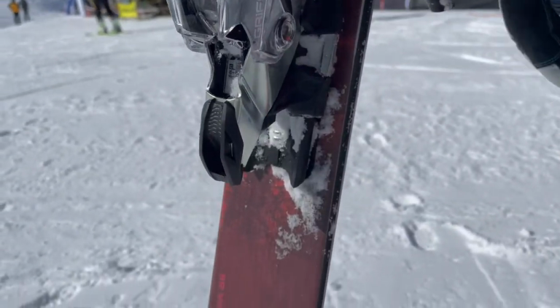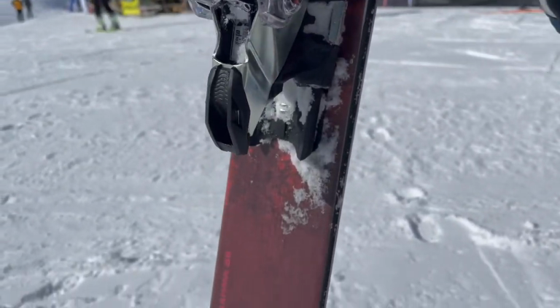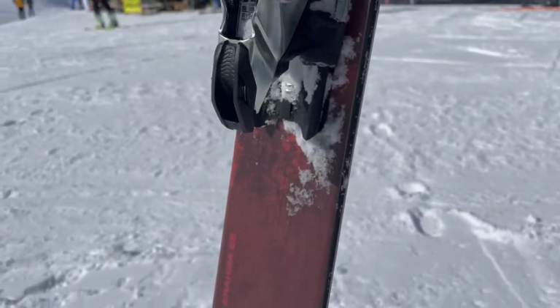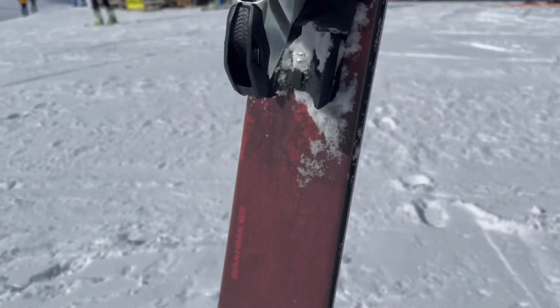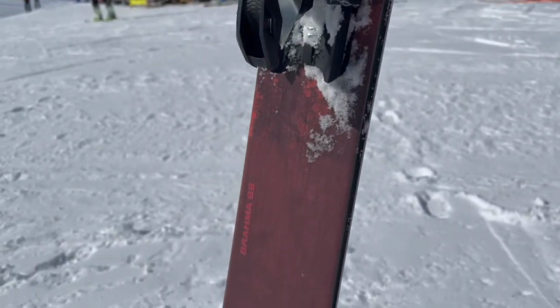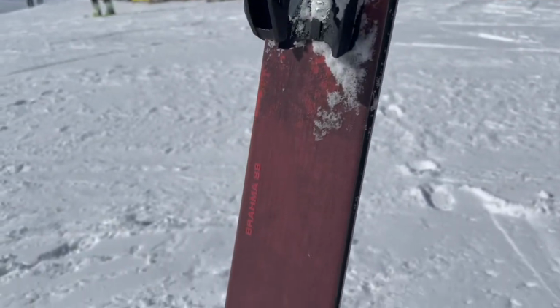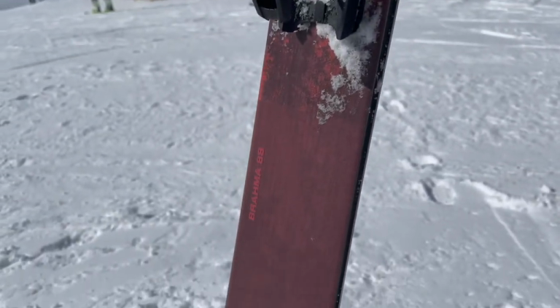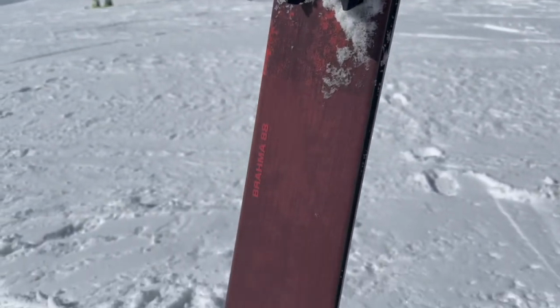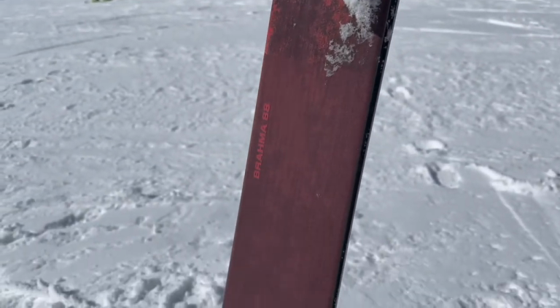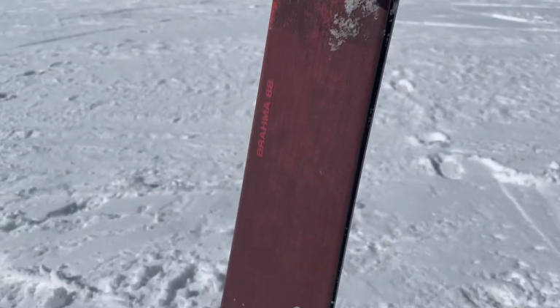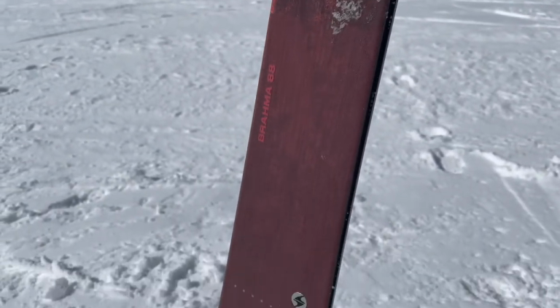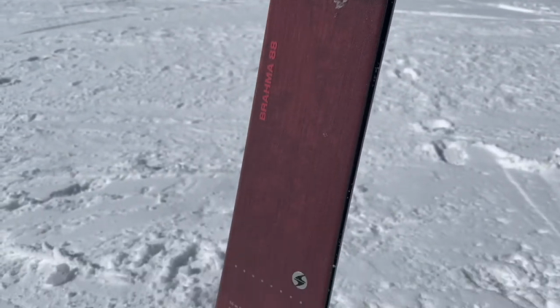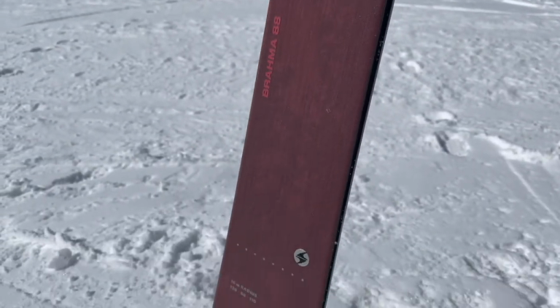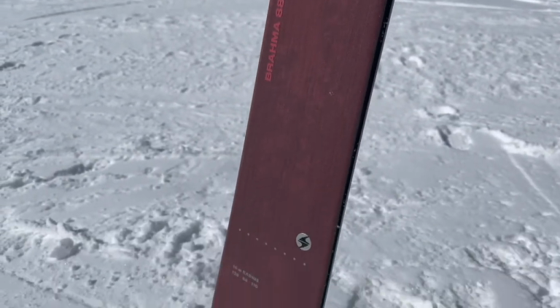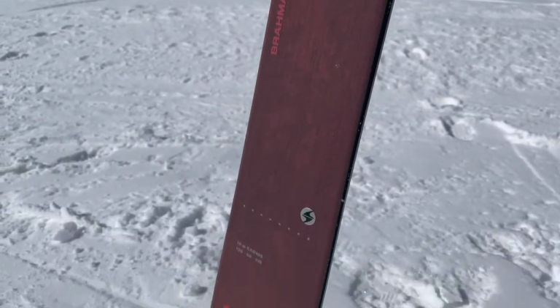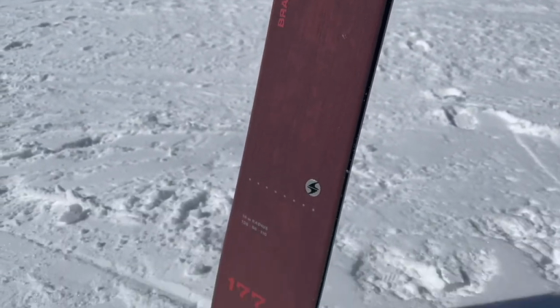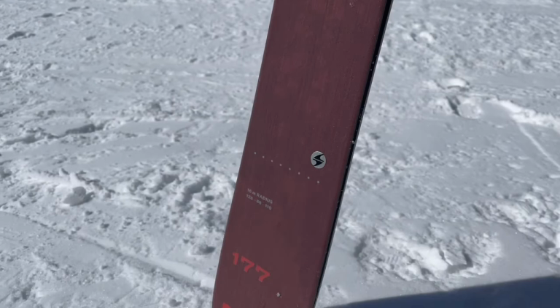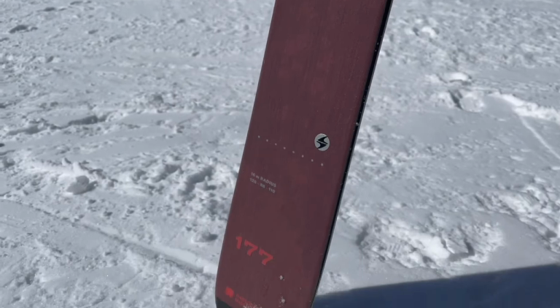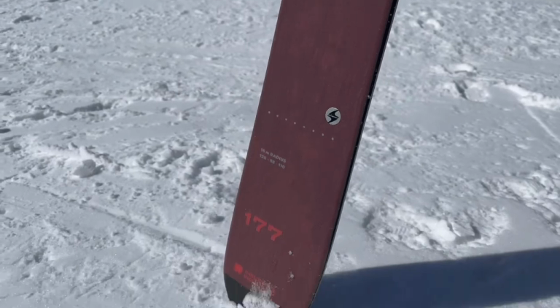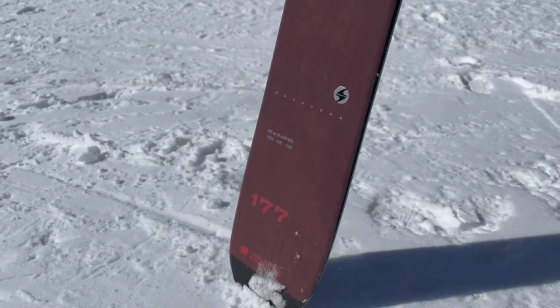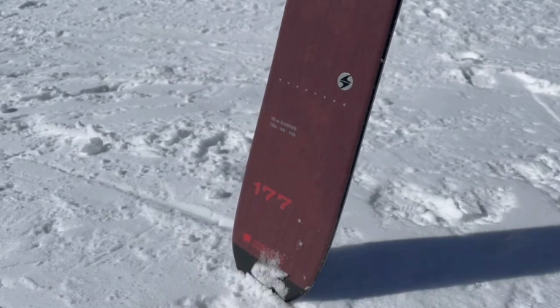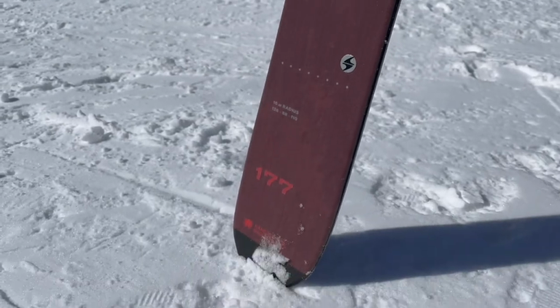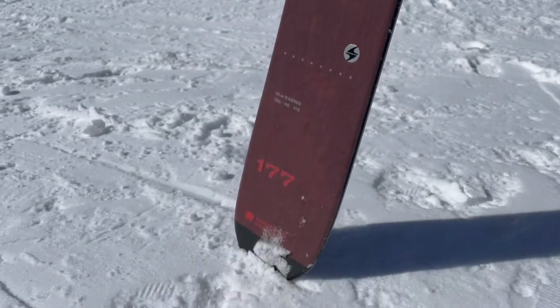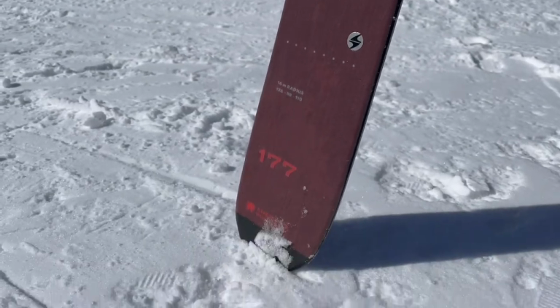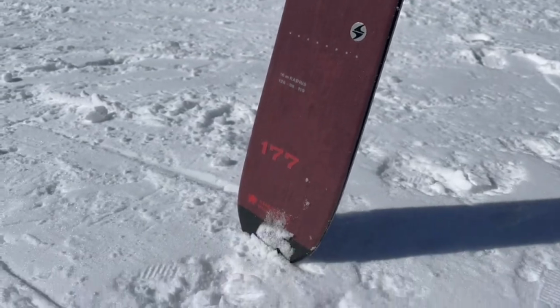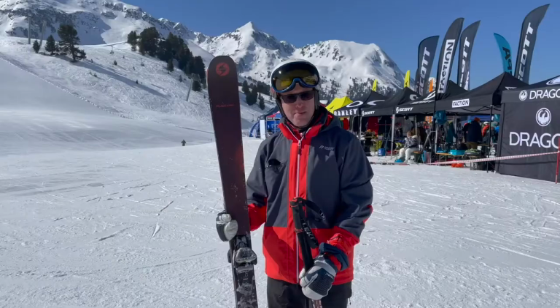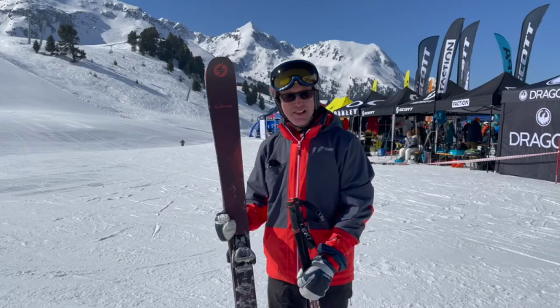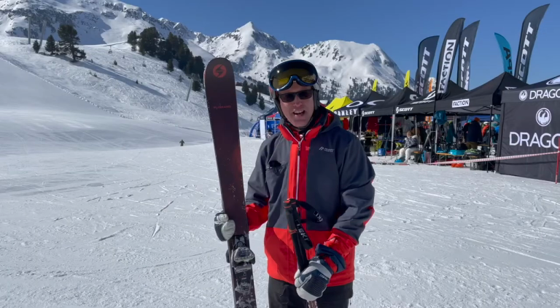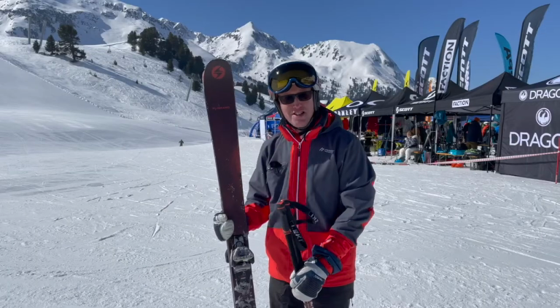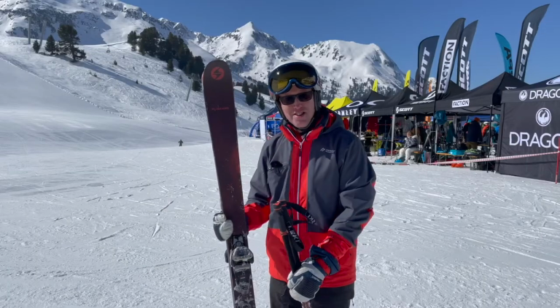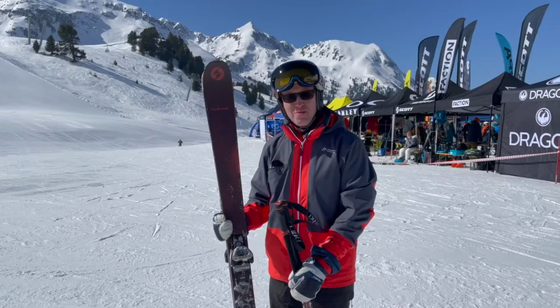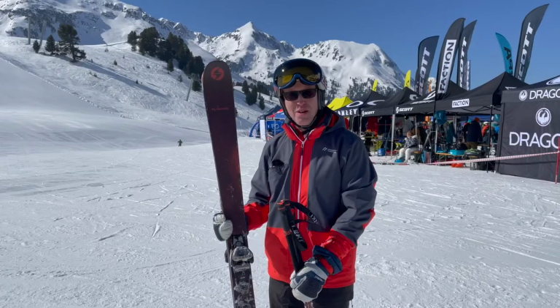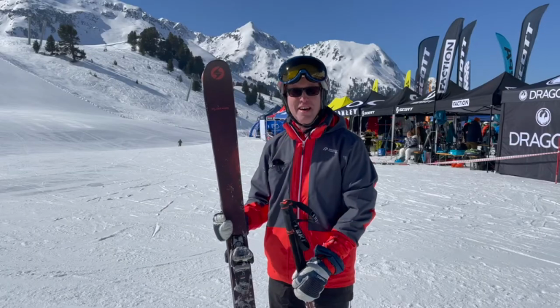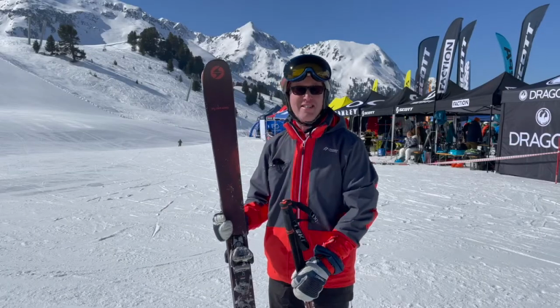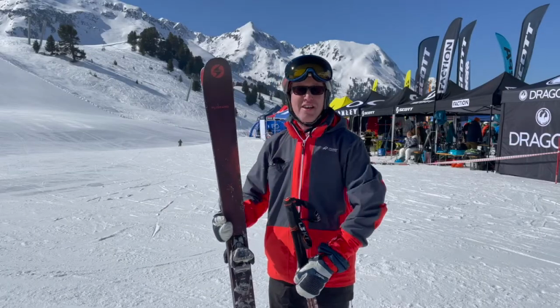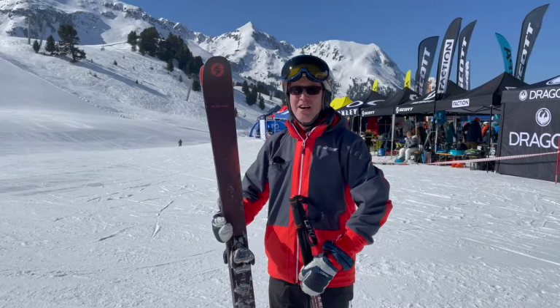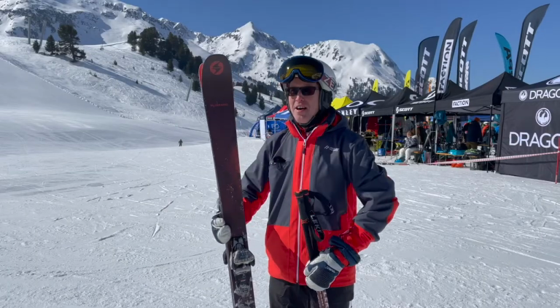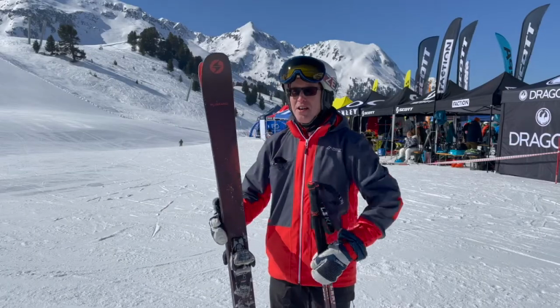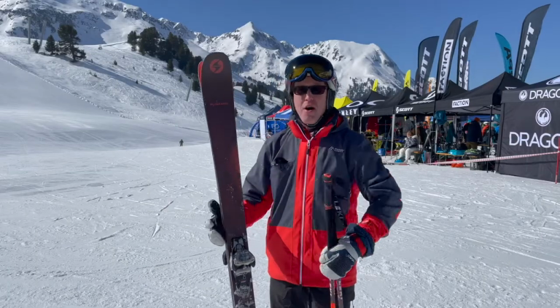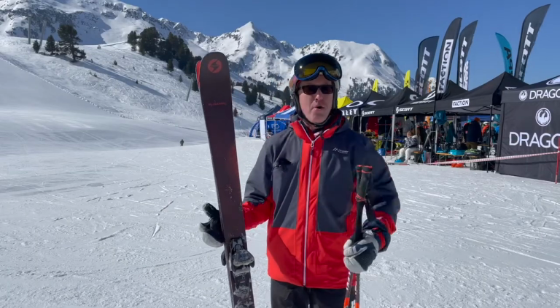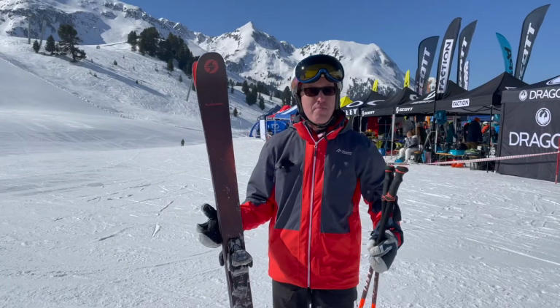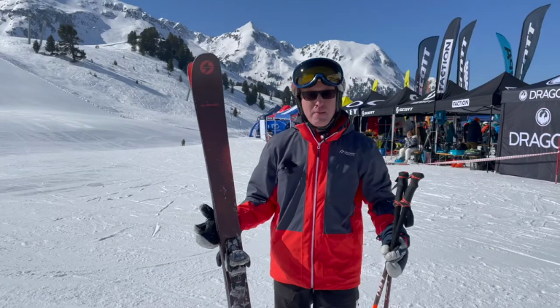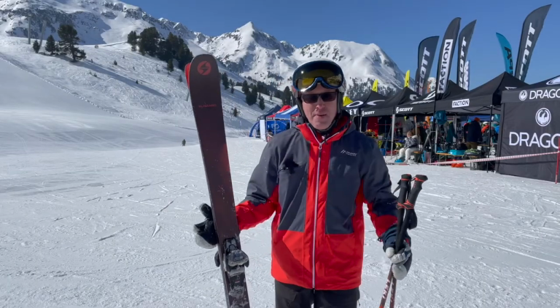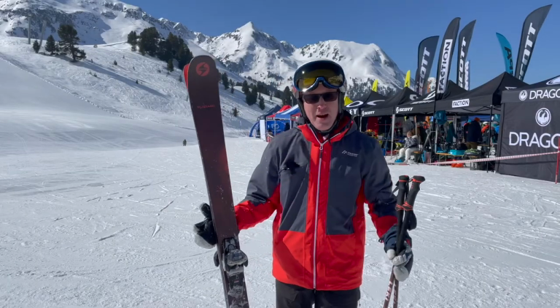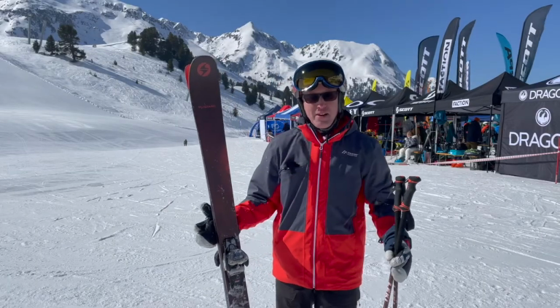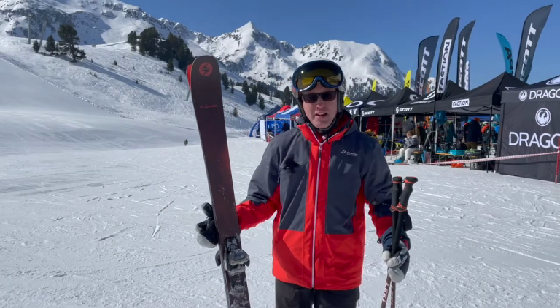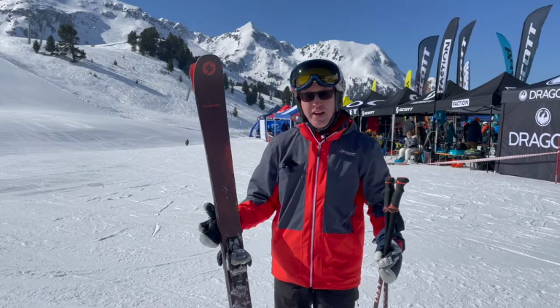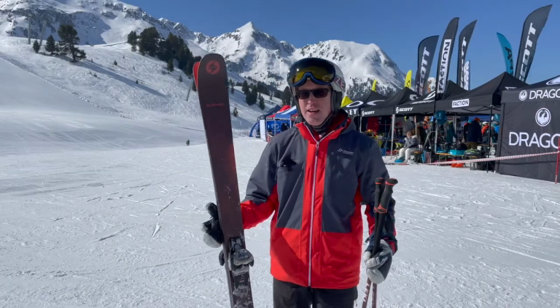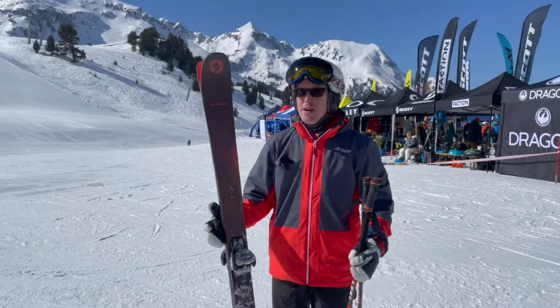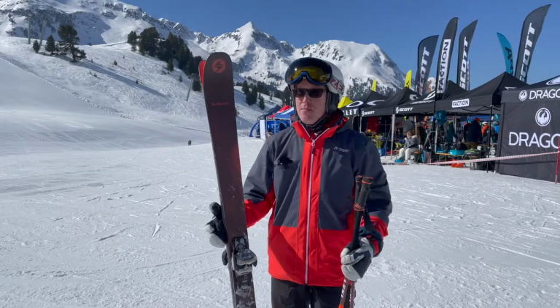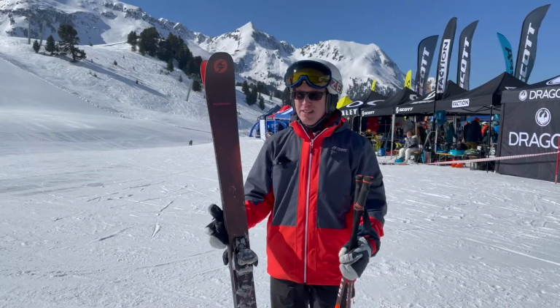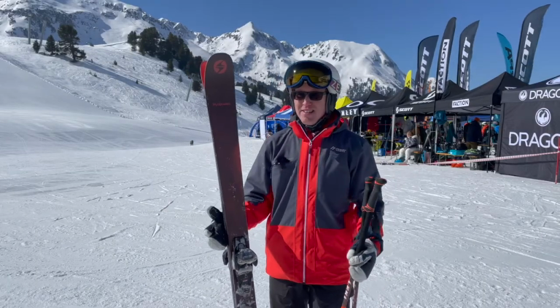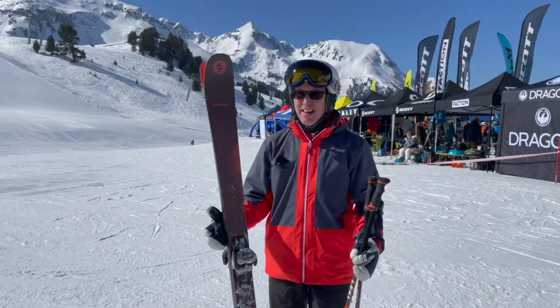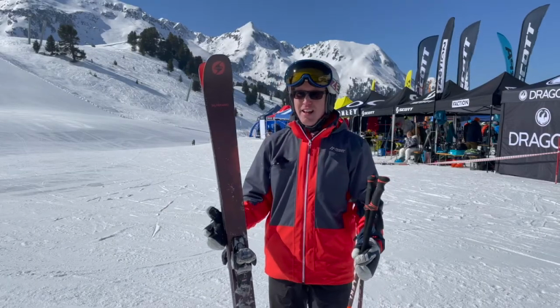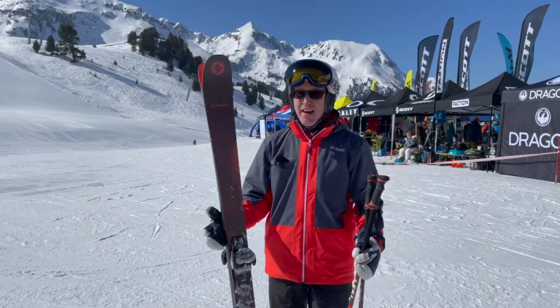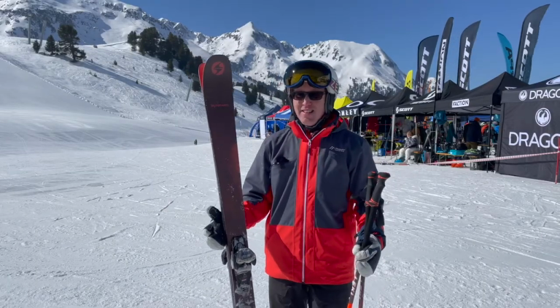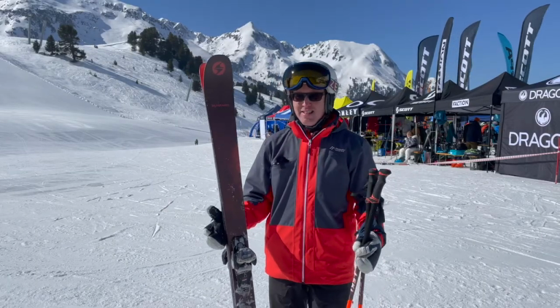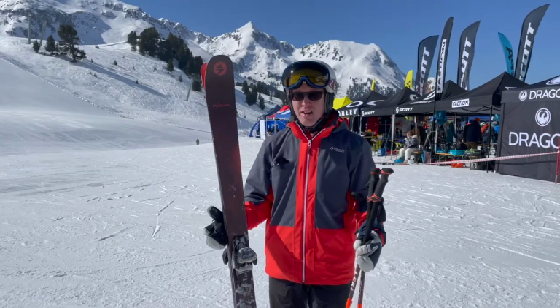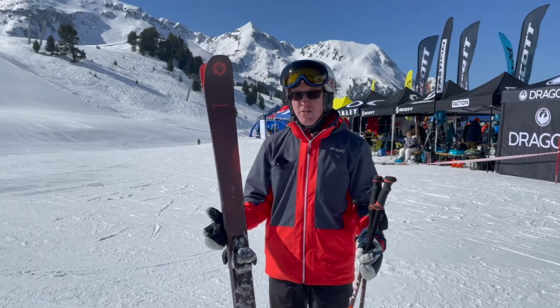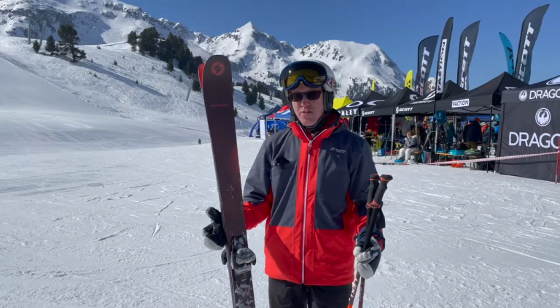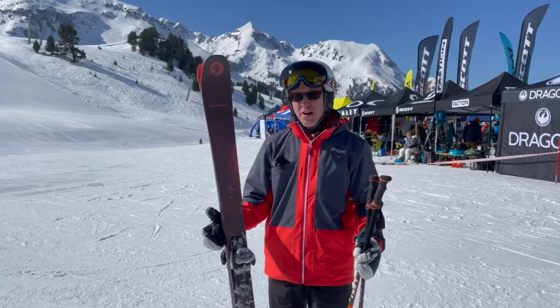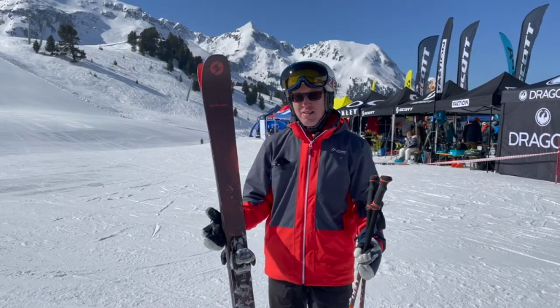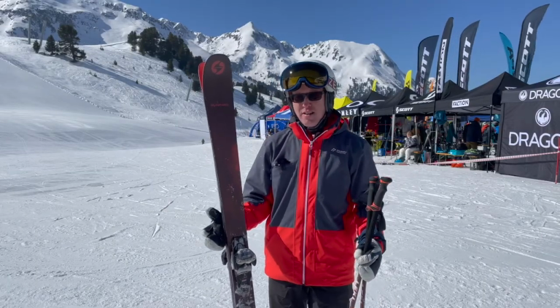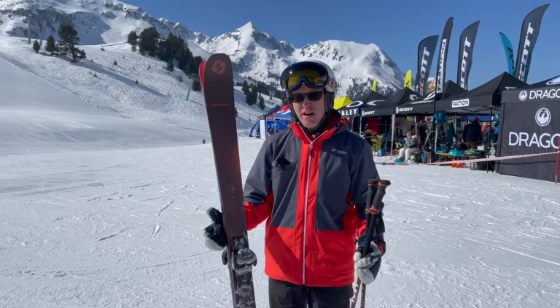Okay, it's not a big mountain ski at 88 underfoot. It's got limitations on a big powder day, but still it's so versatile.